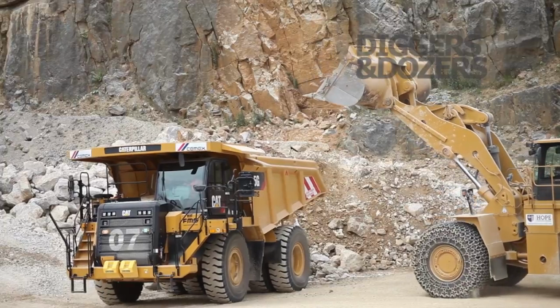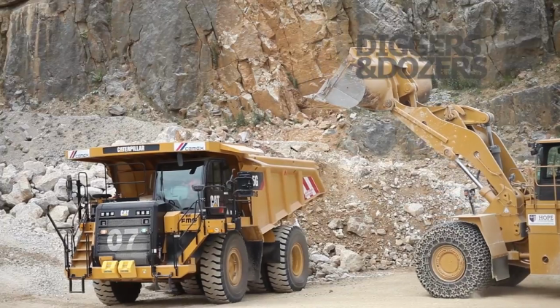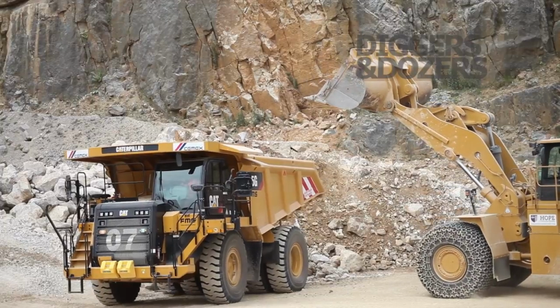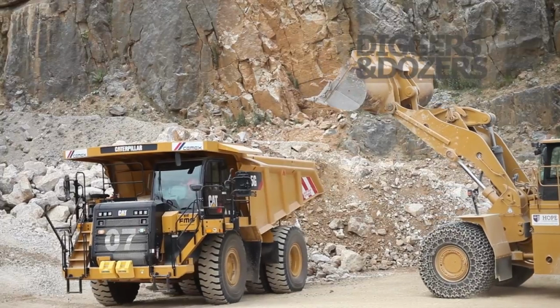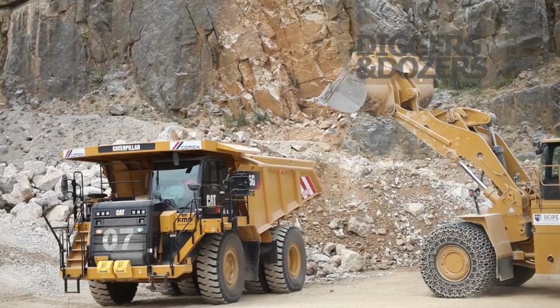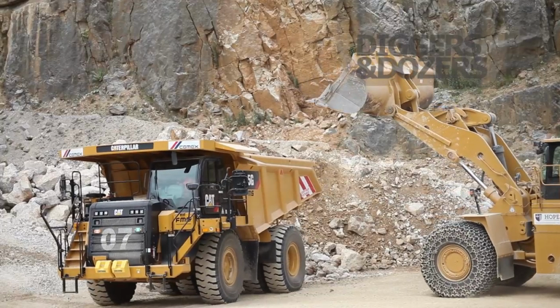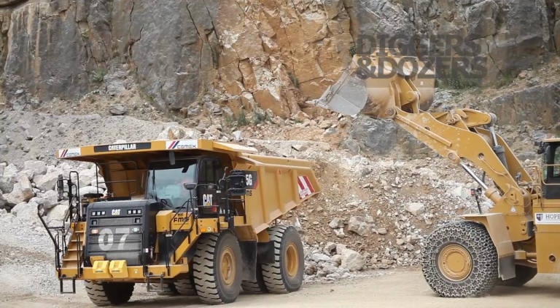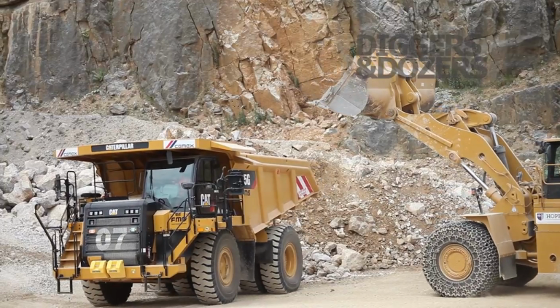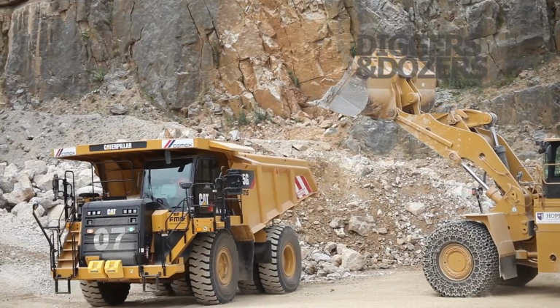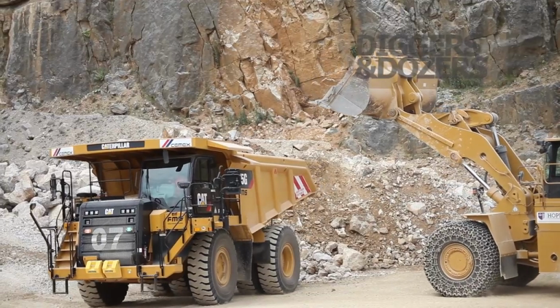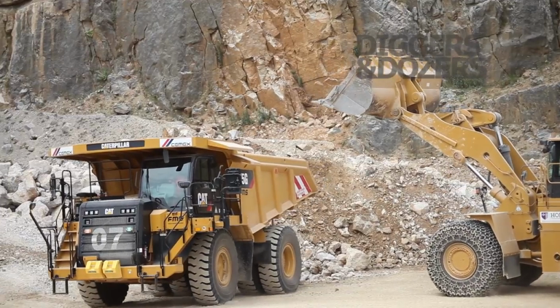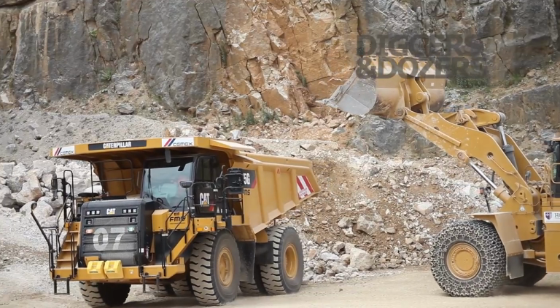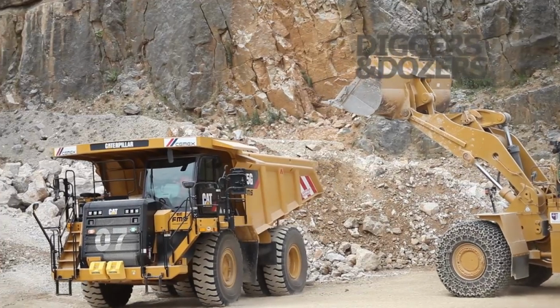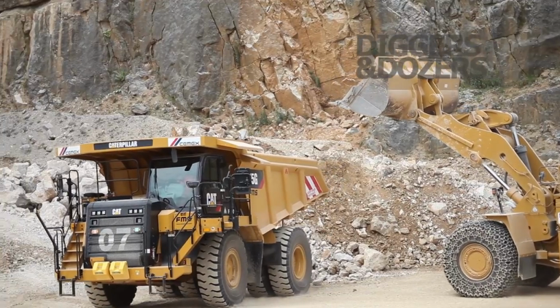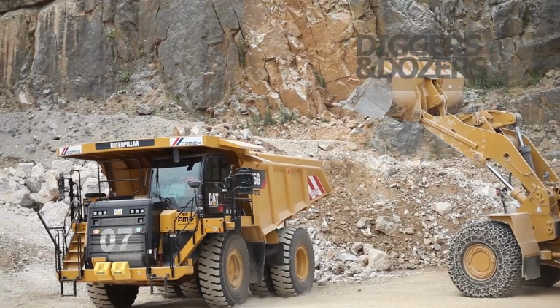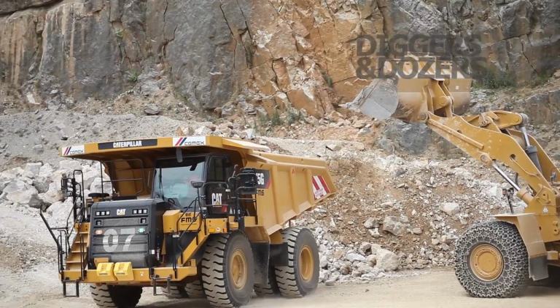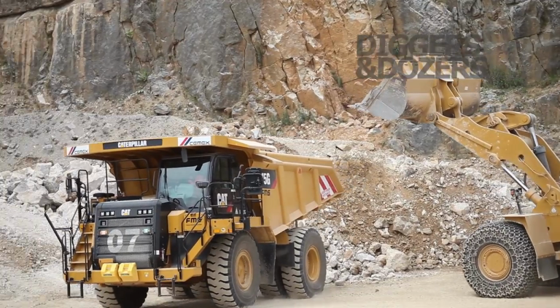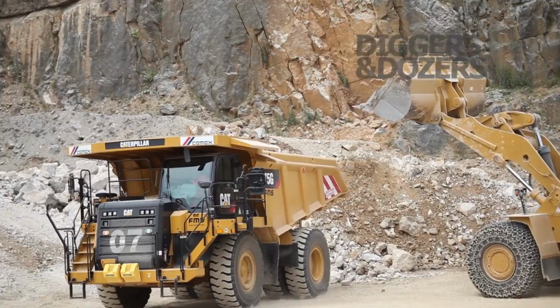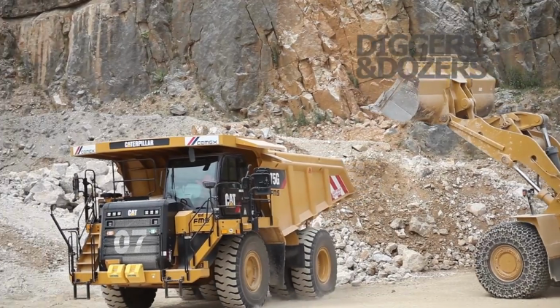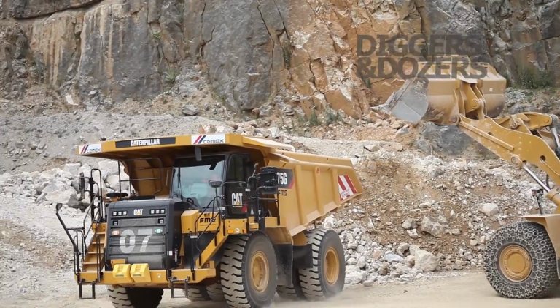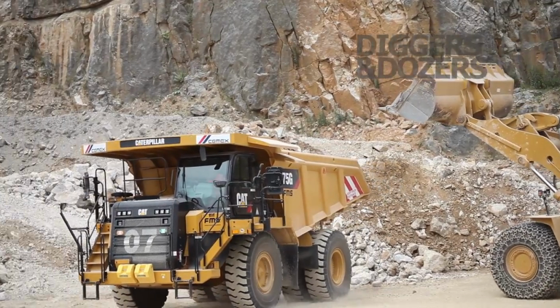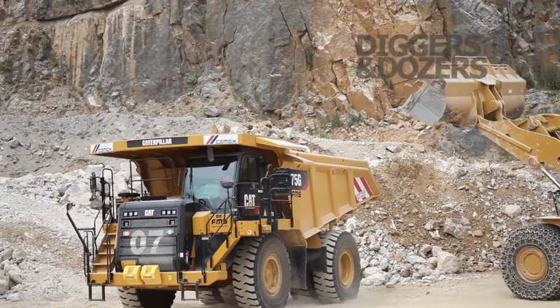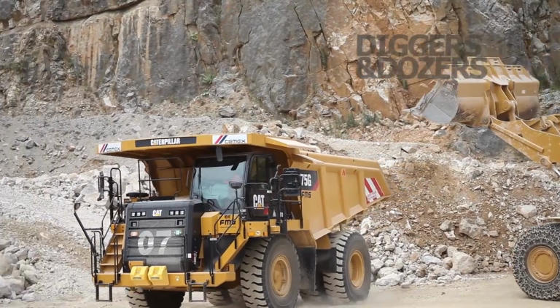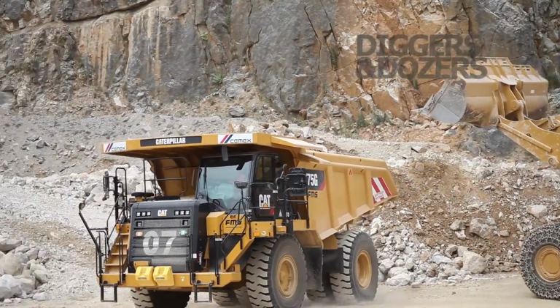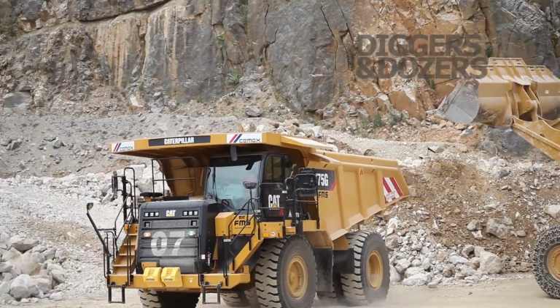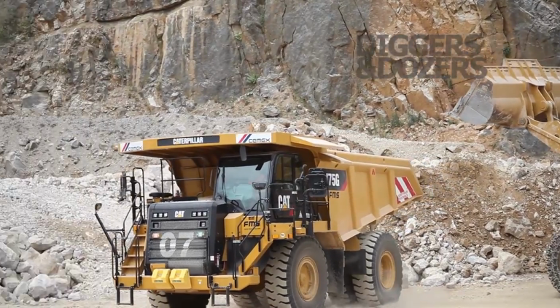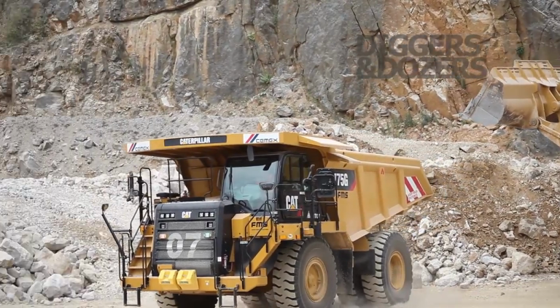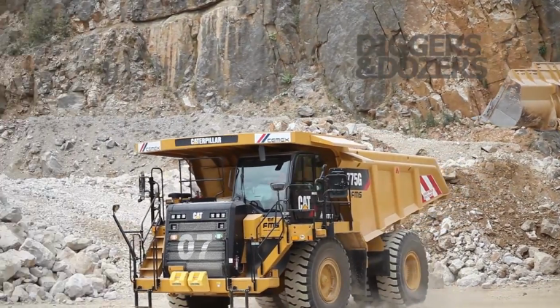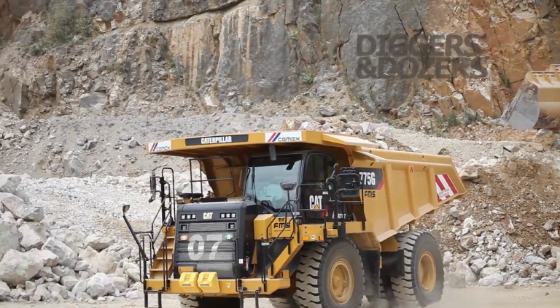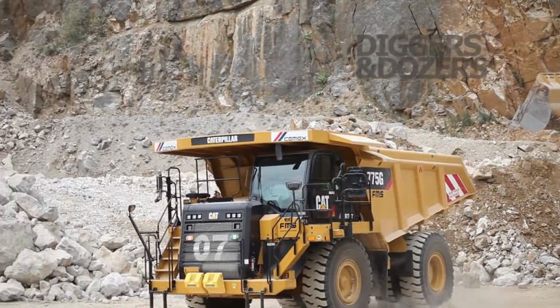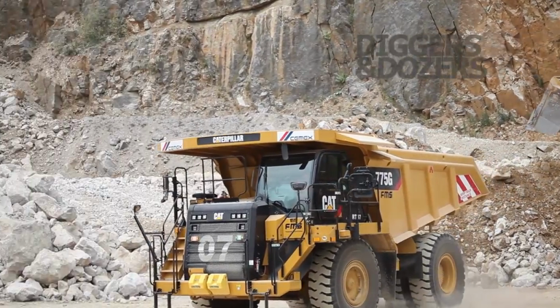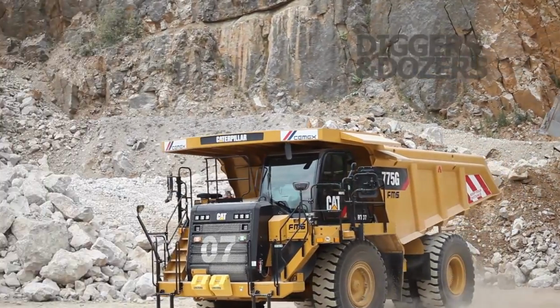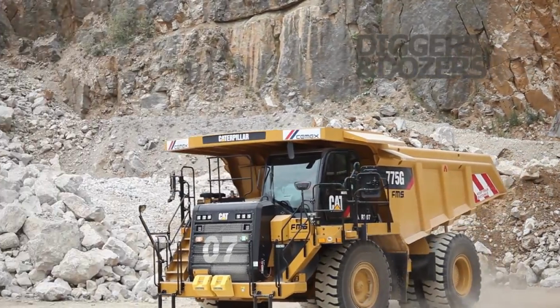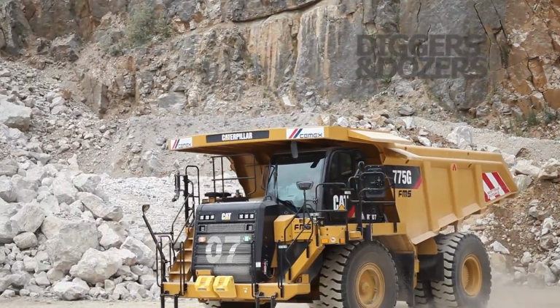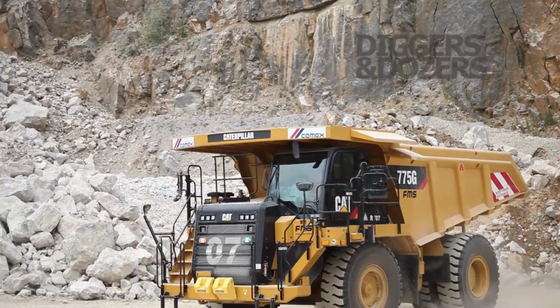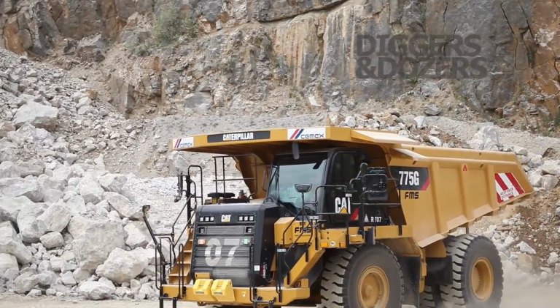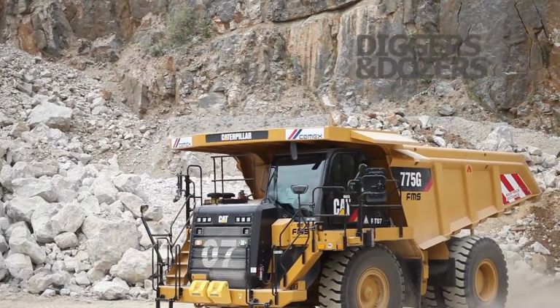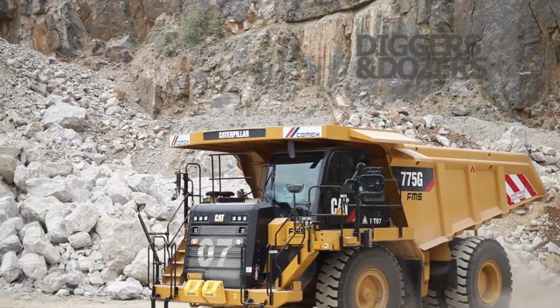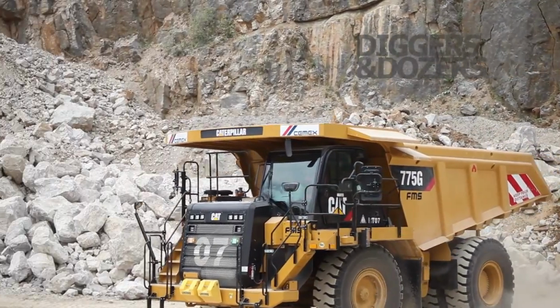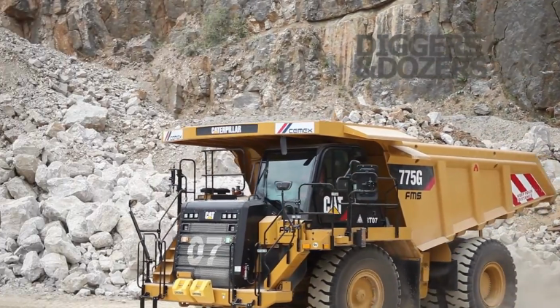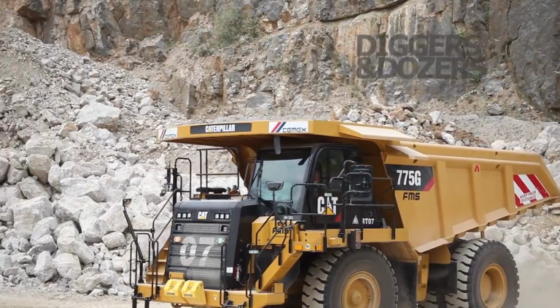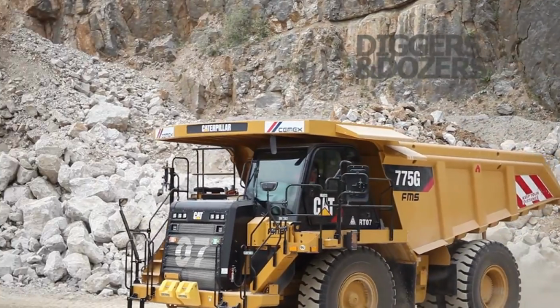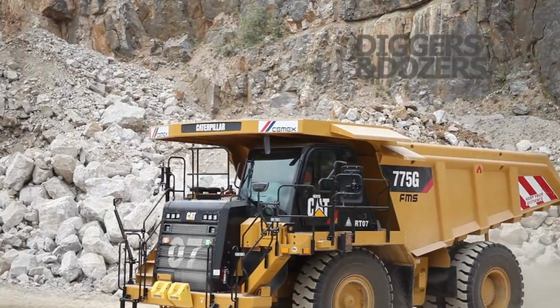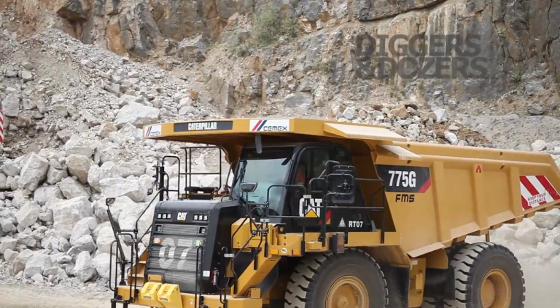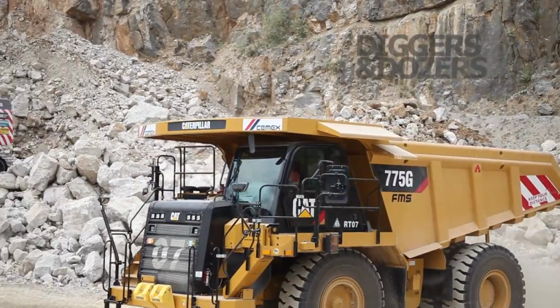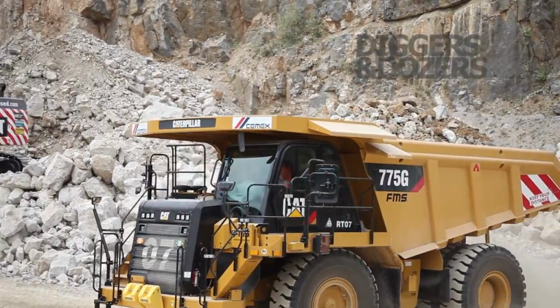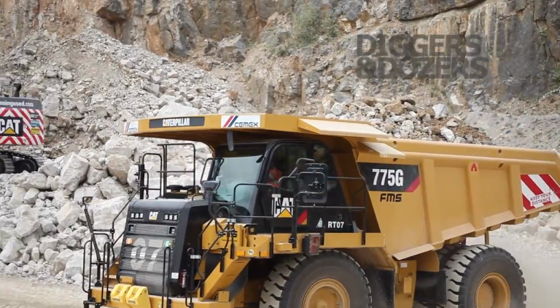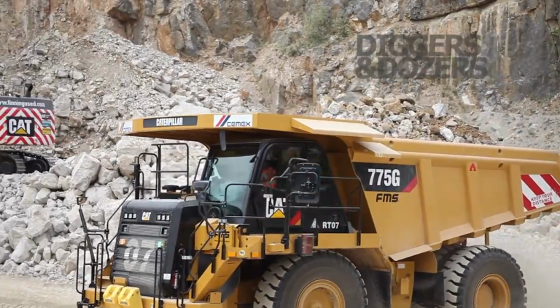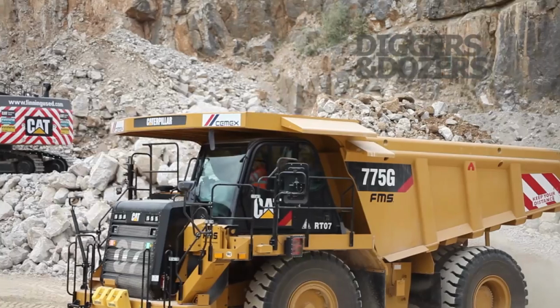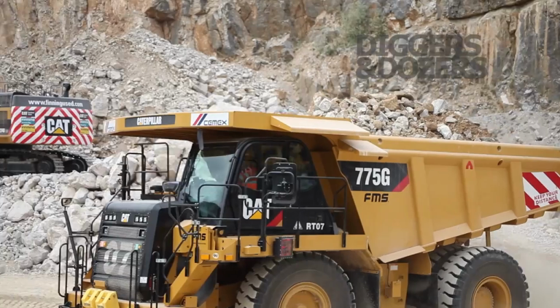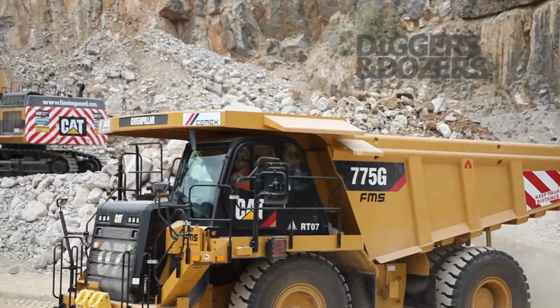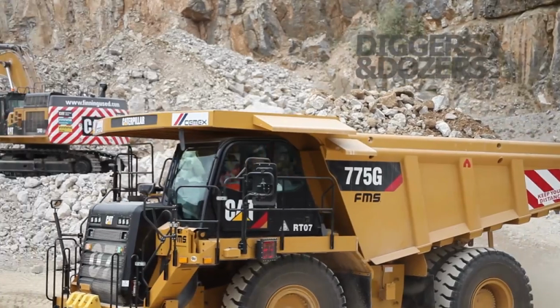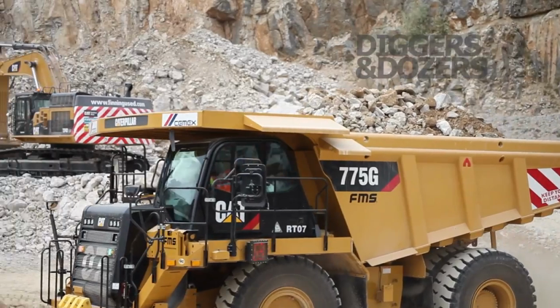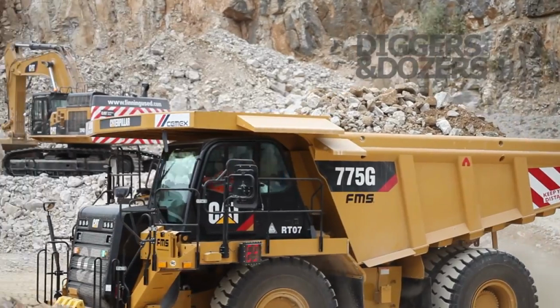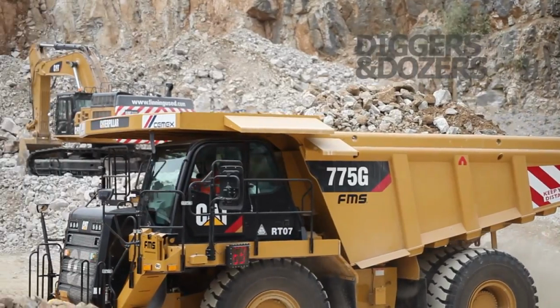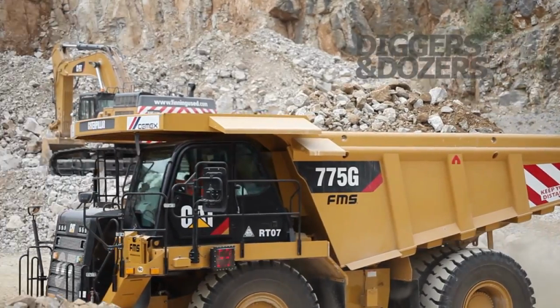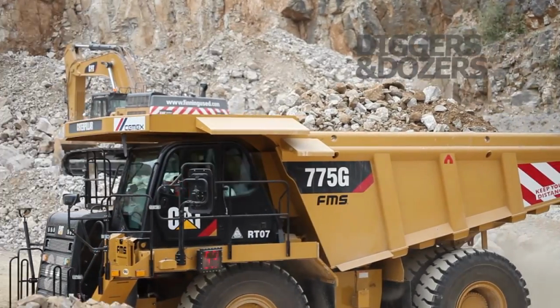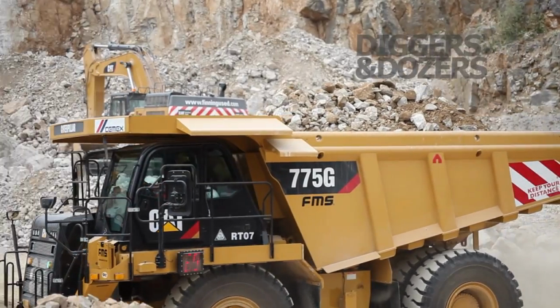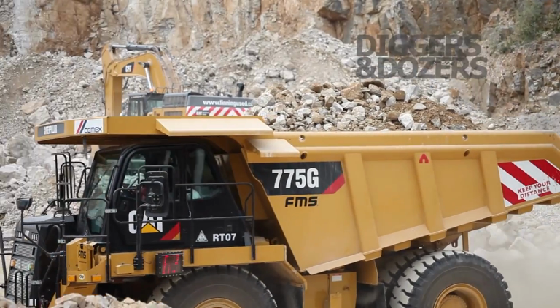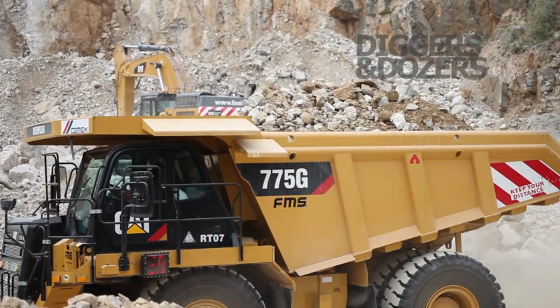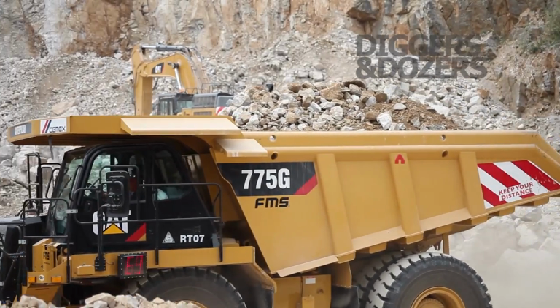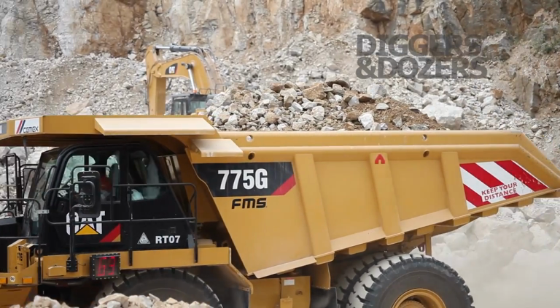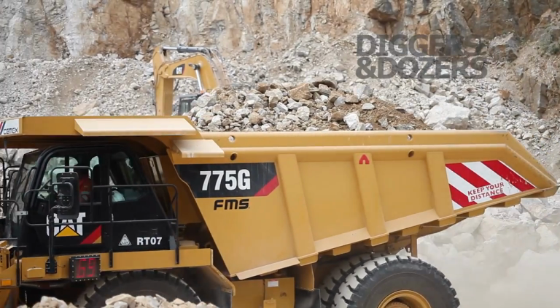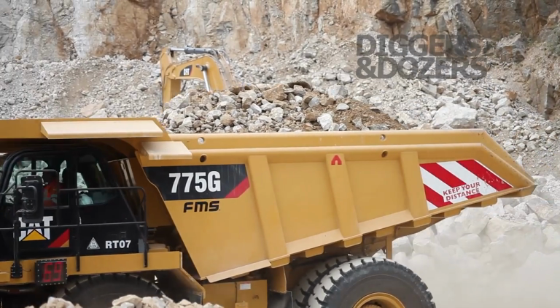So now our 725G is loading. You can see we've got a massive 69 tonne on there.